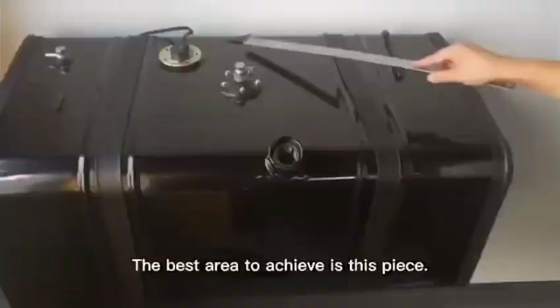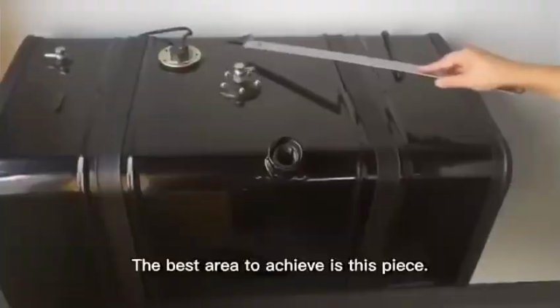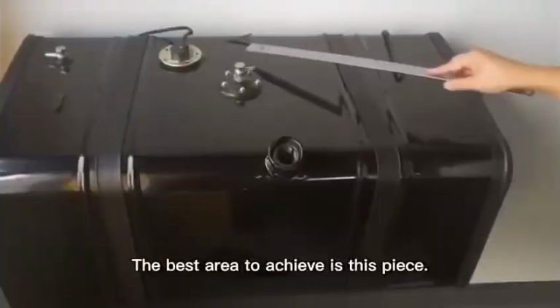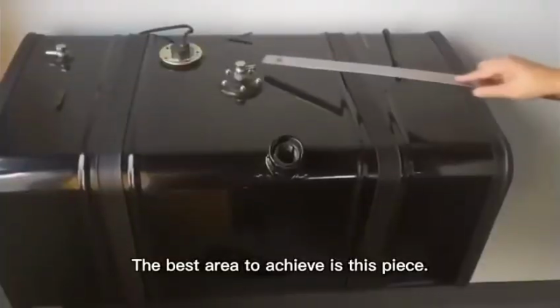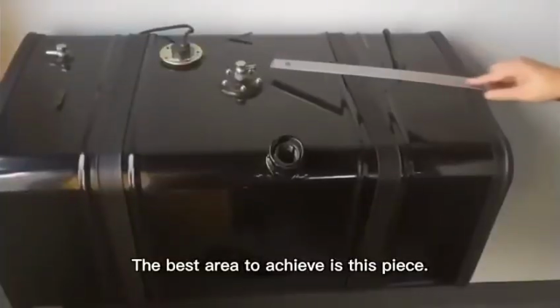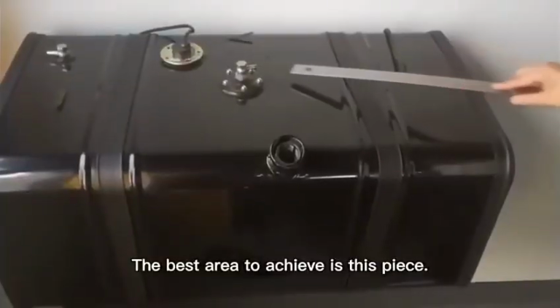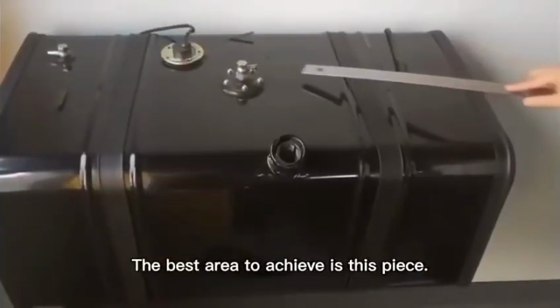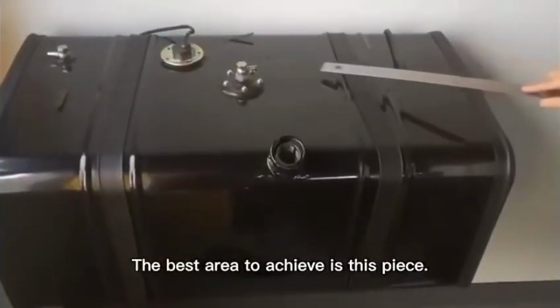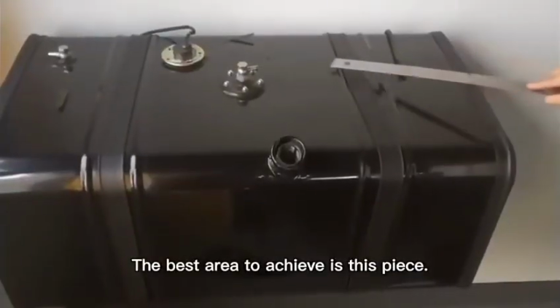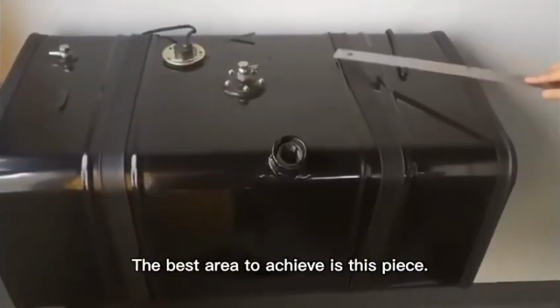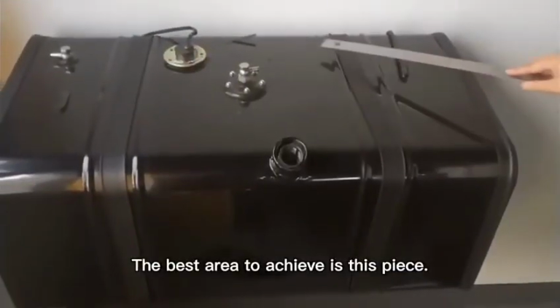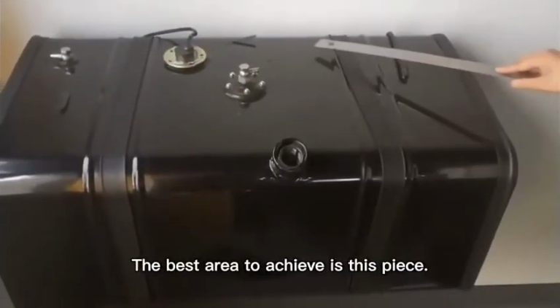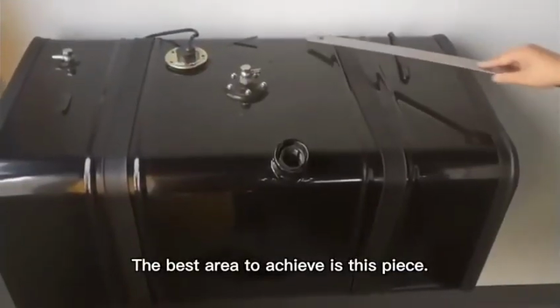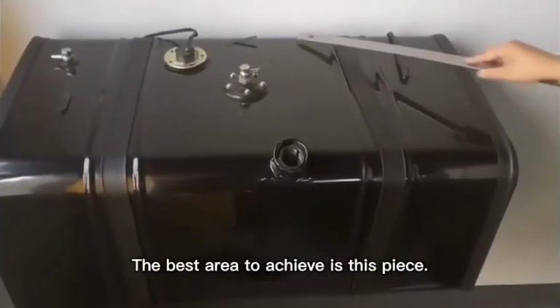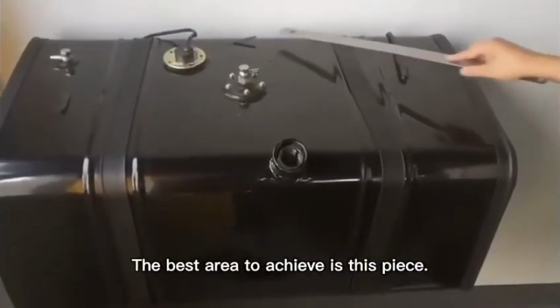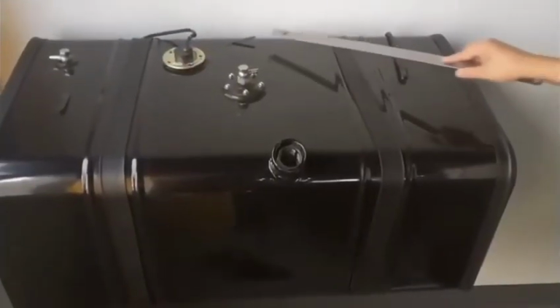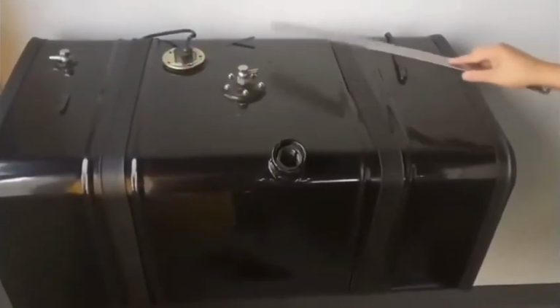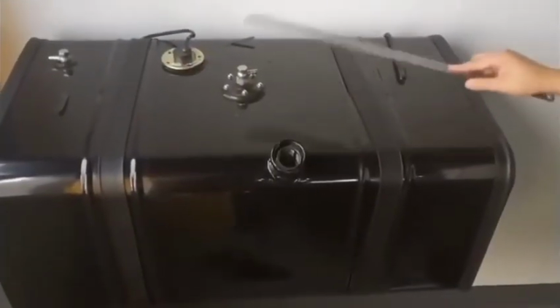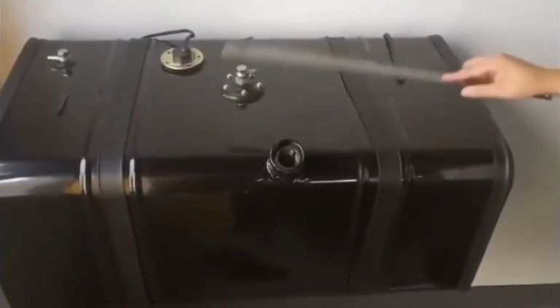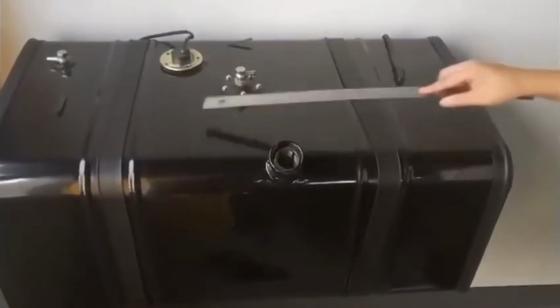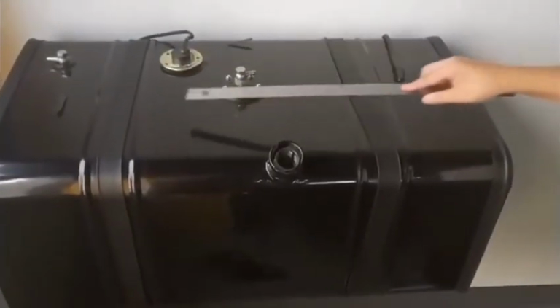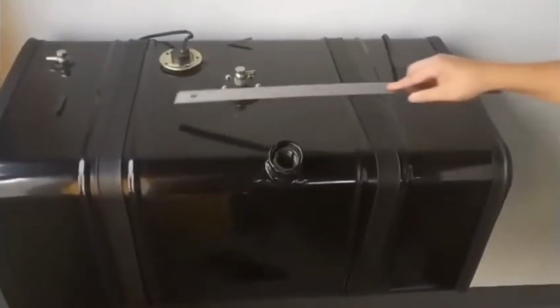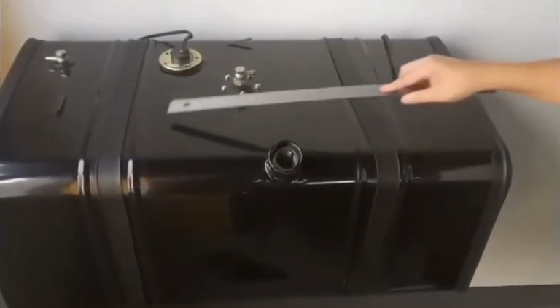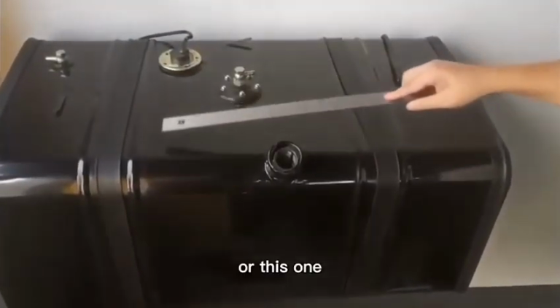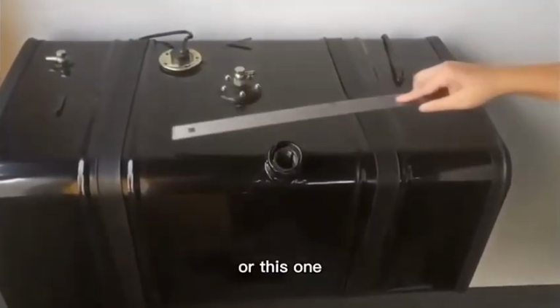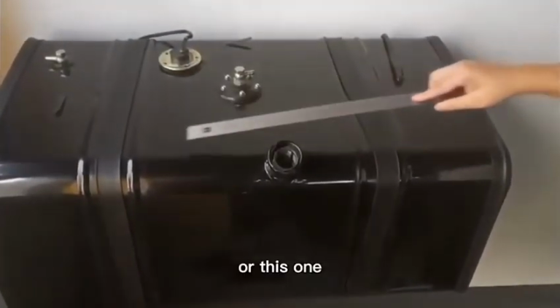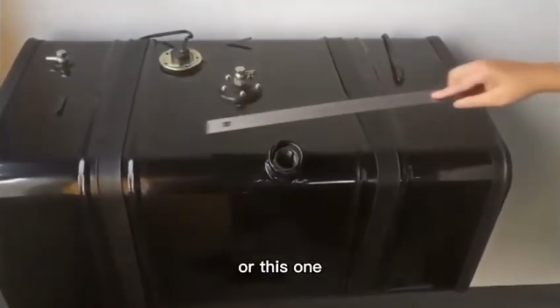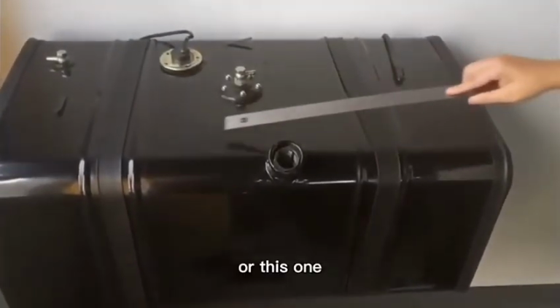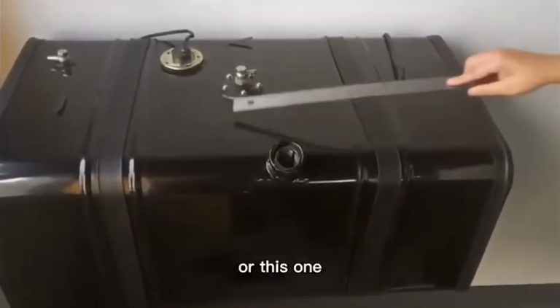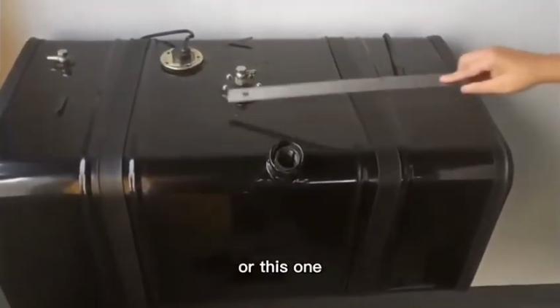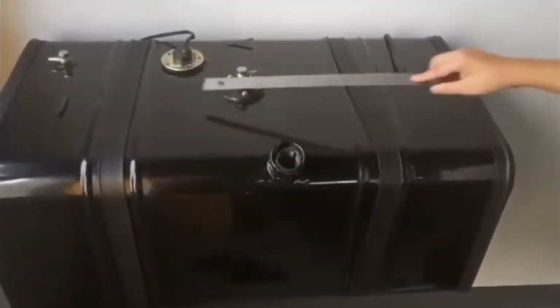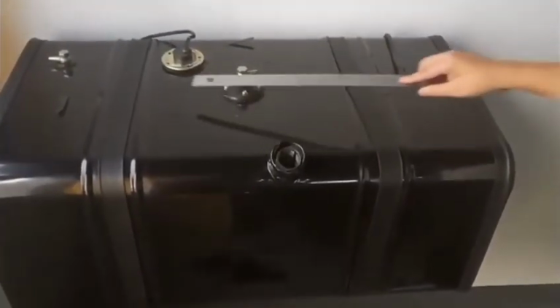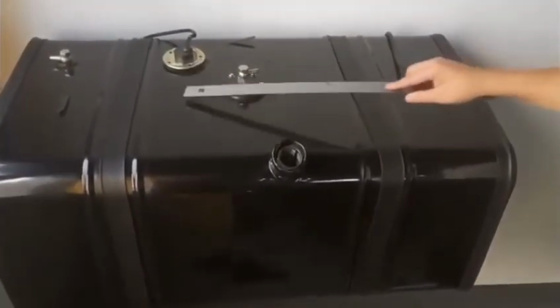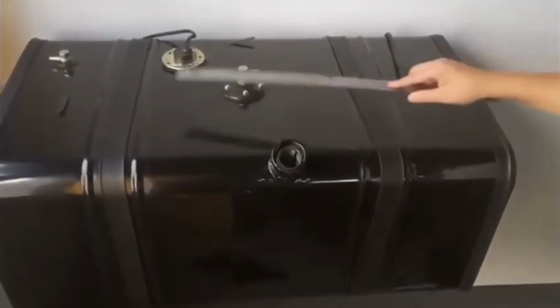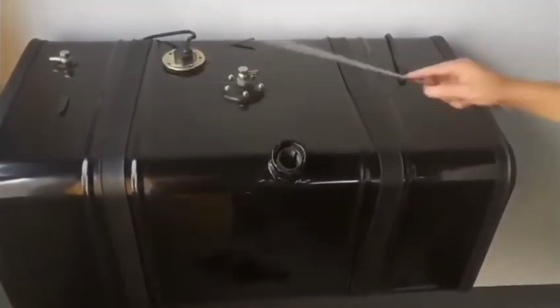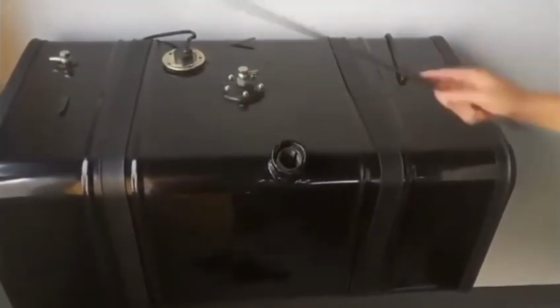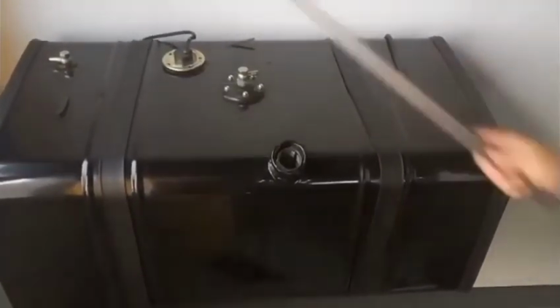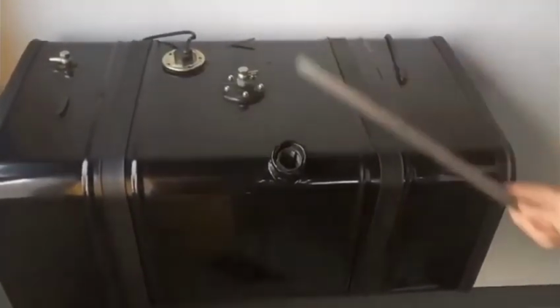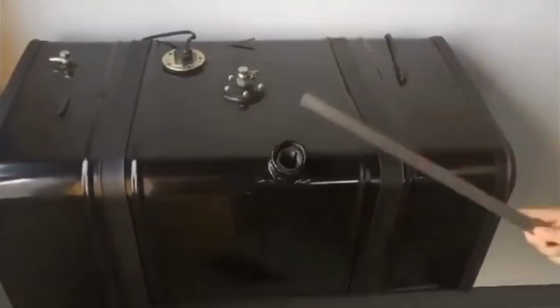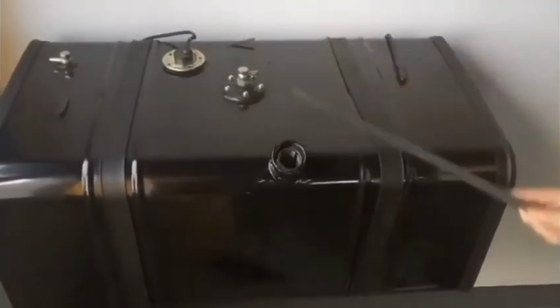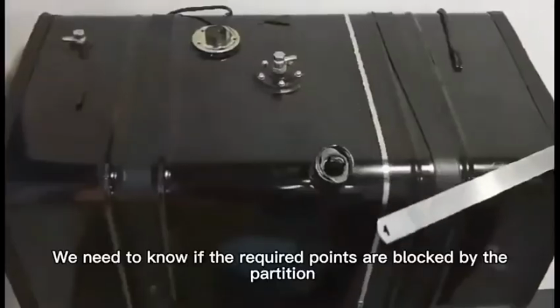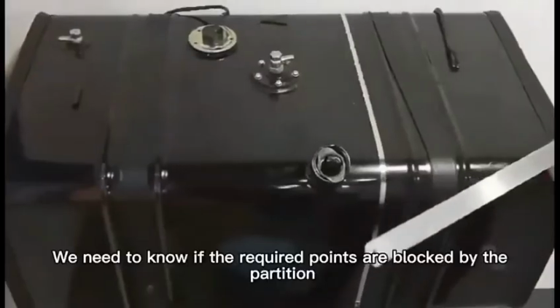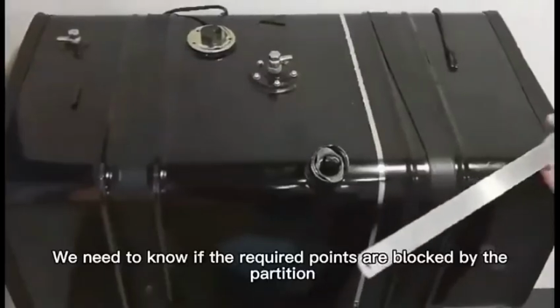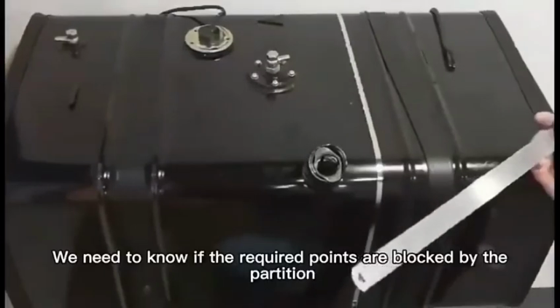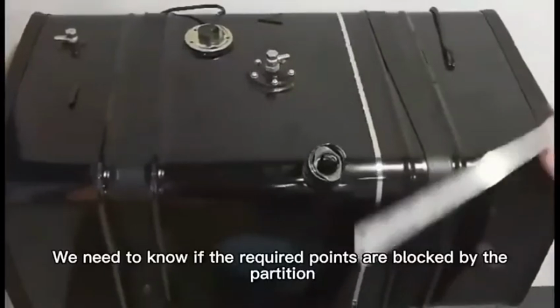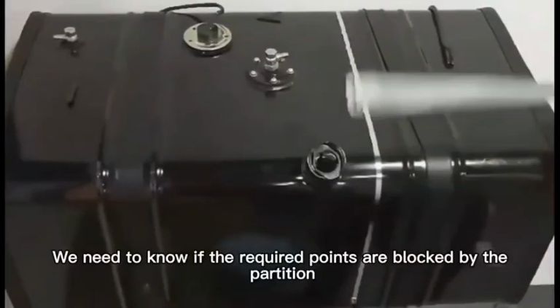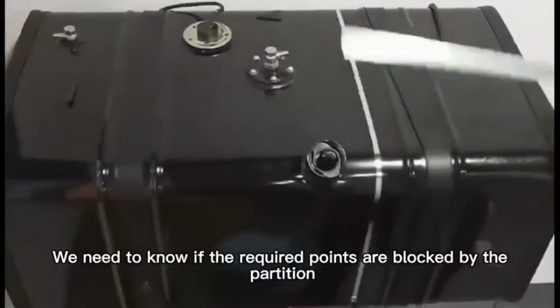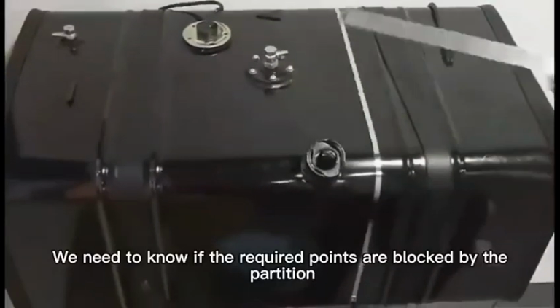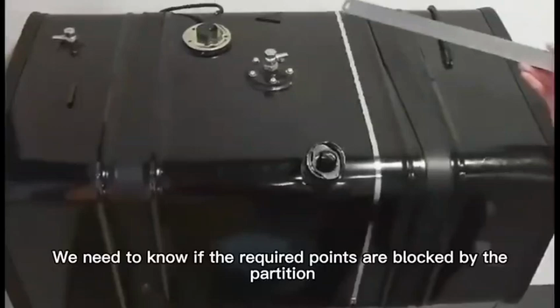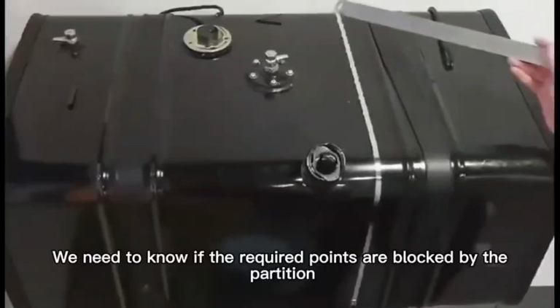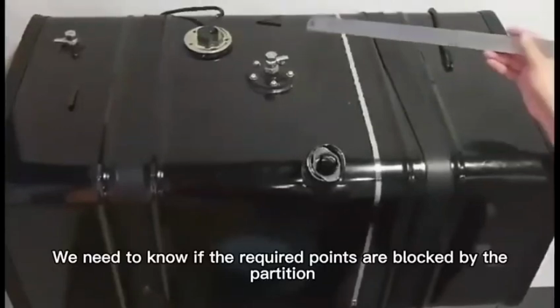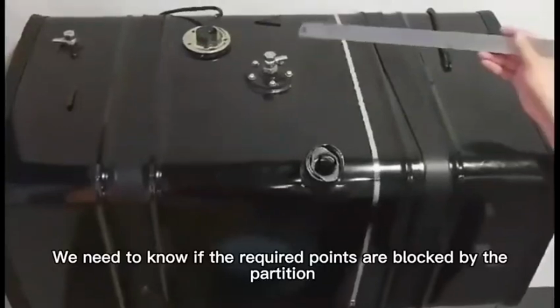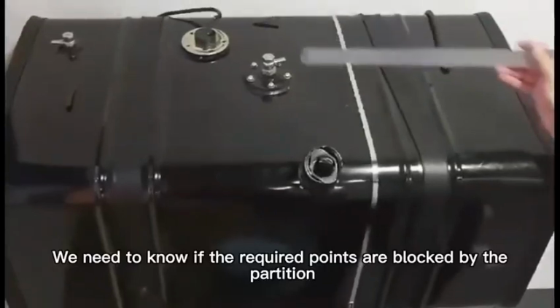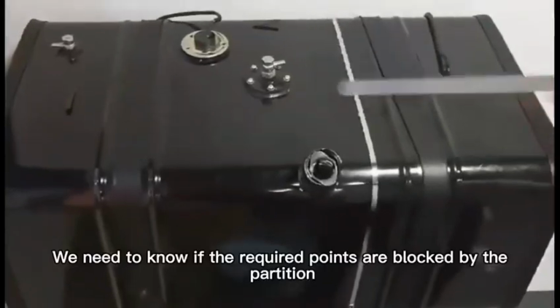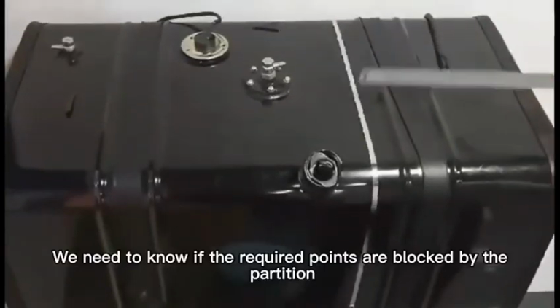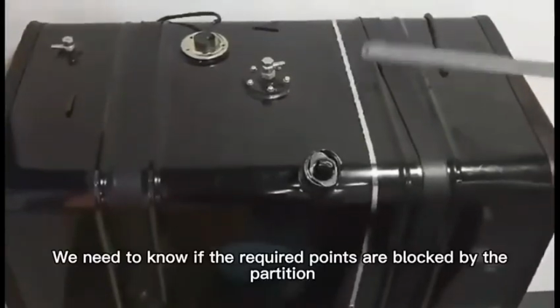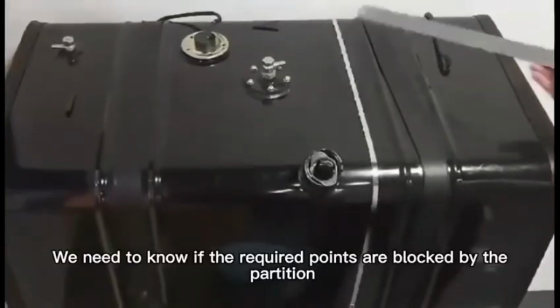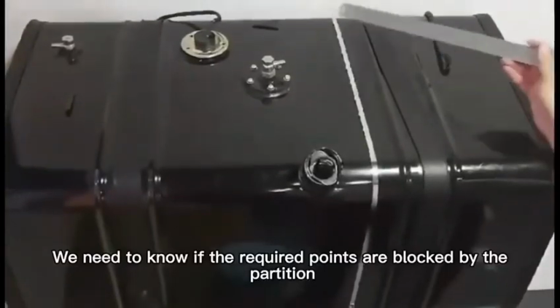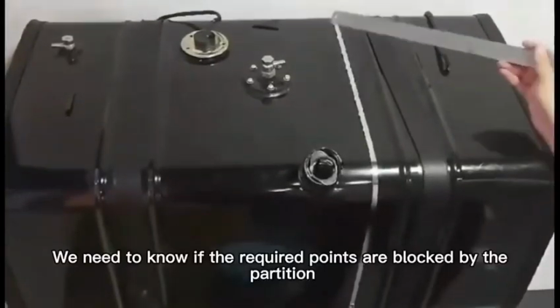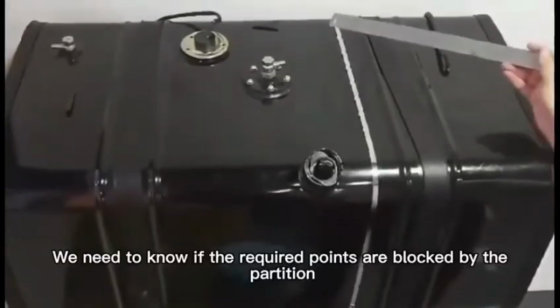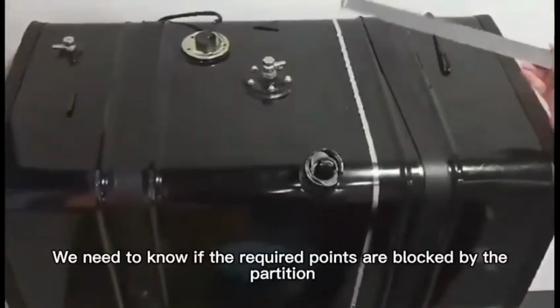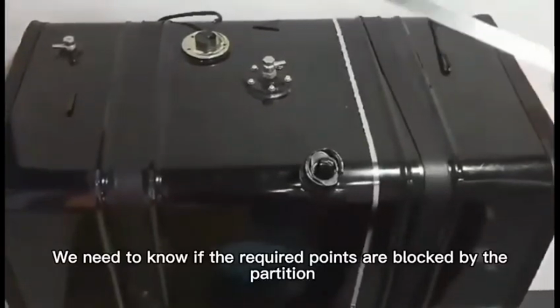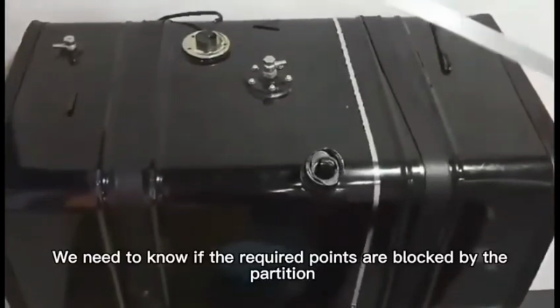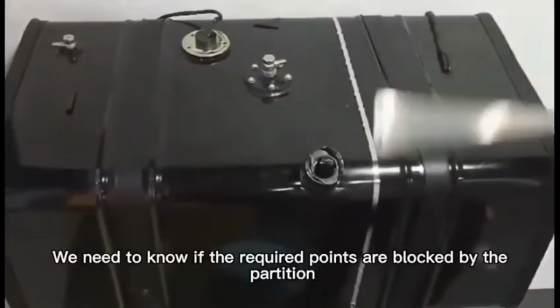The best area to achieve is this piece and this piece. We need to know if the required points are blocked by separation.